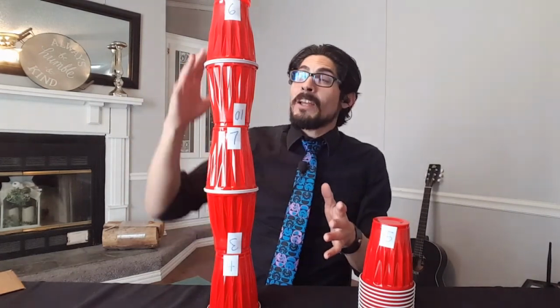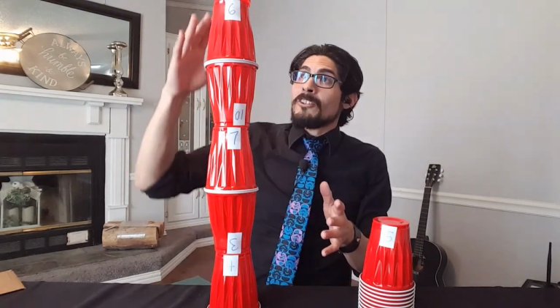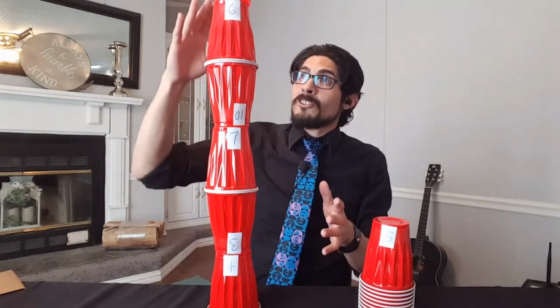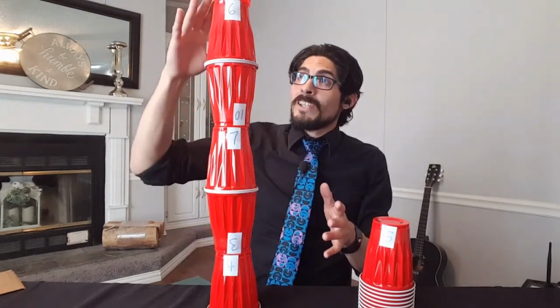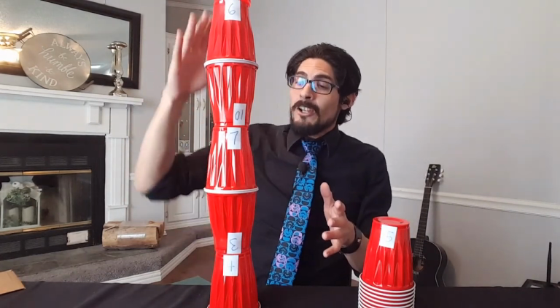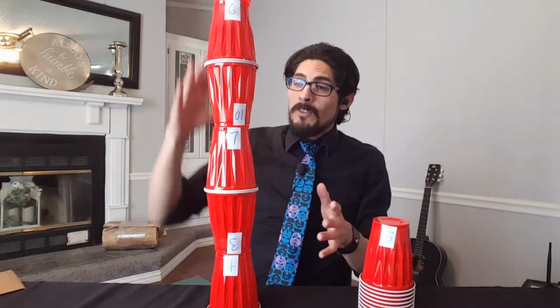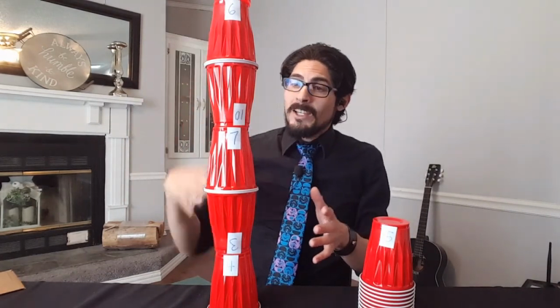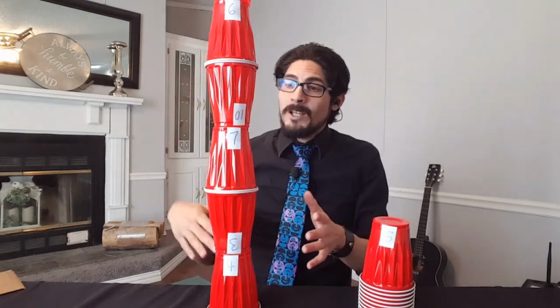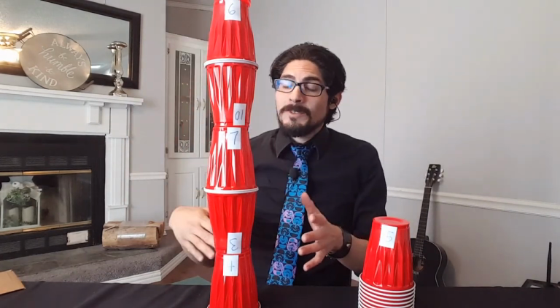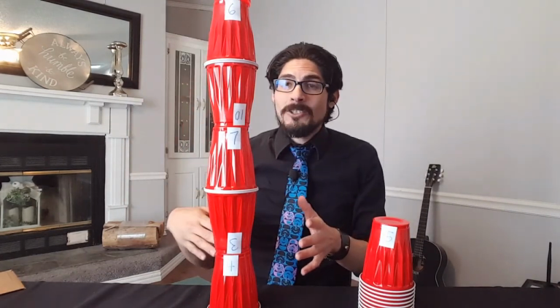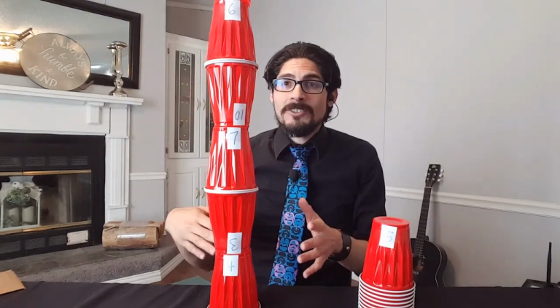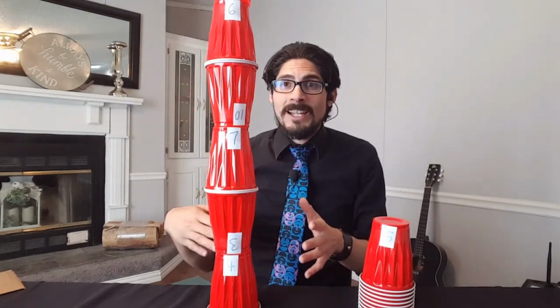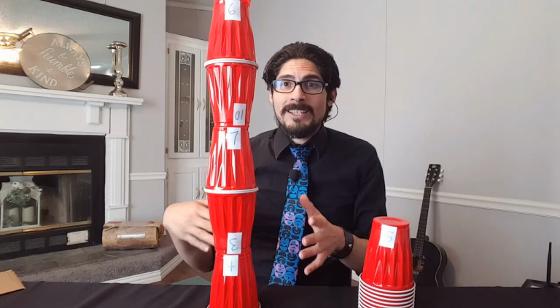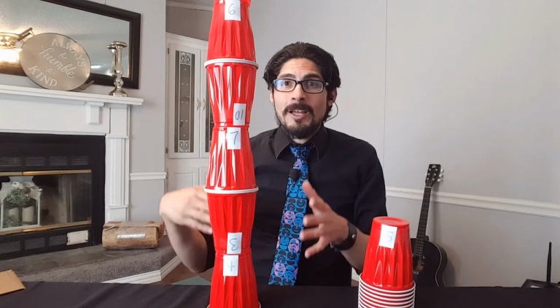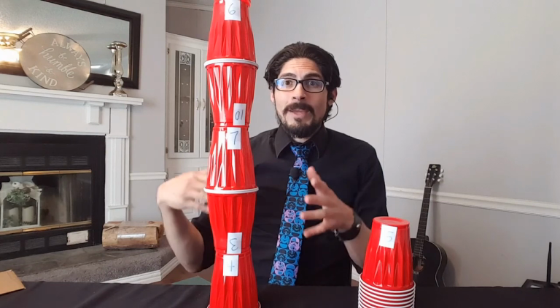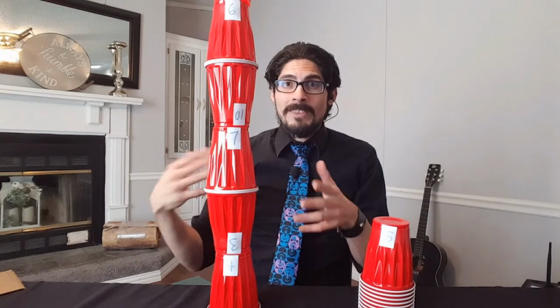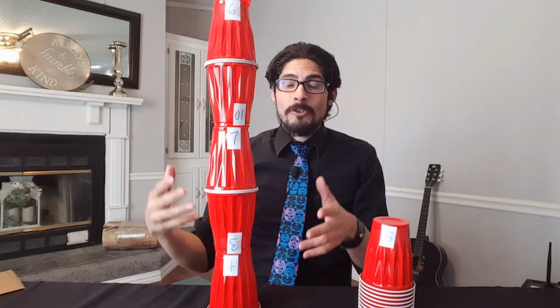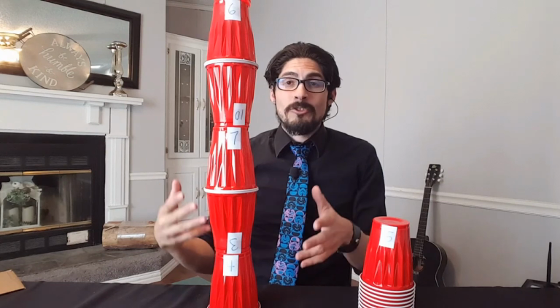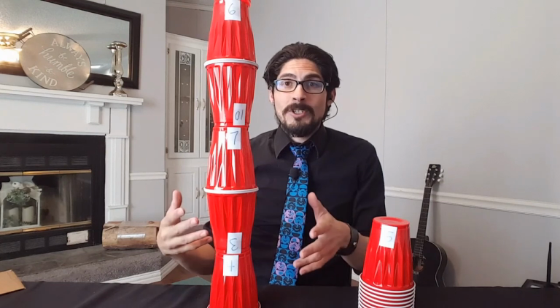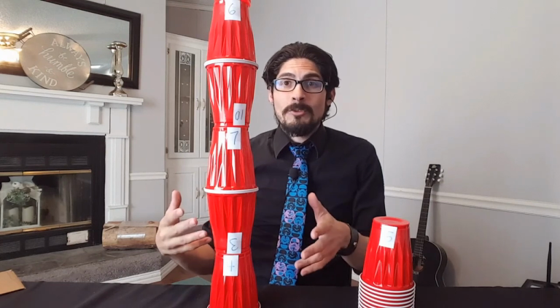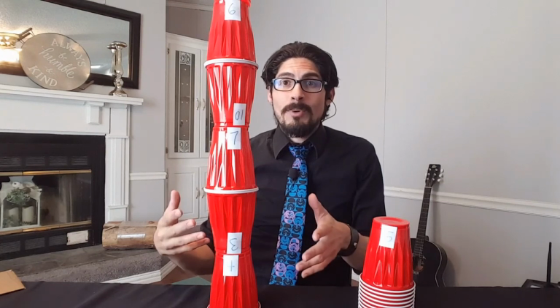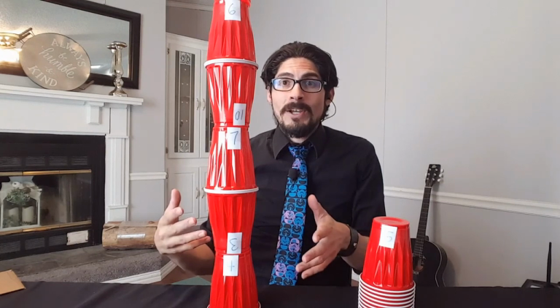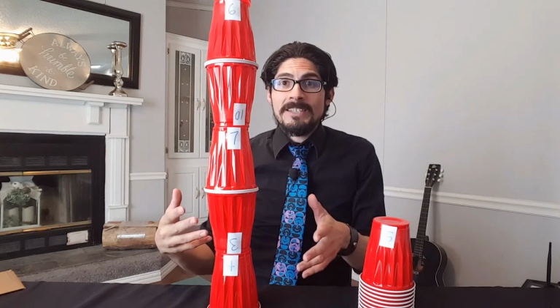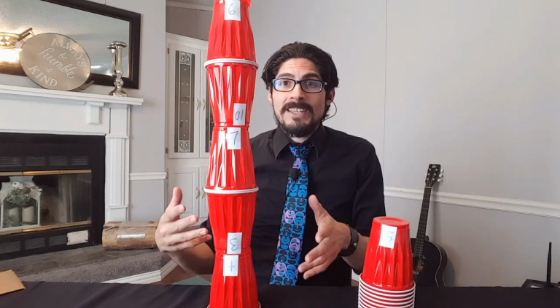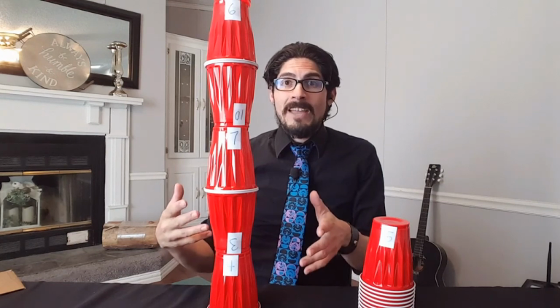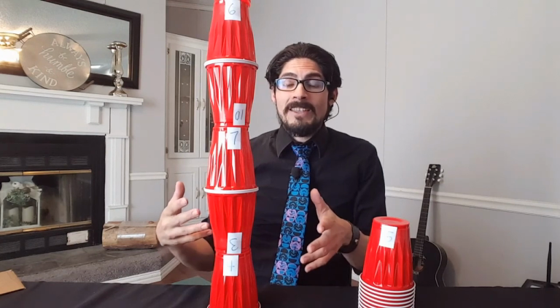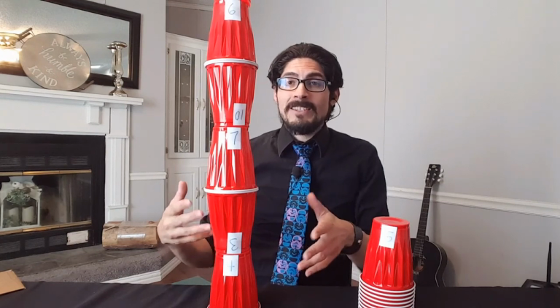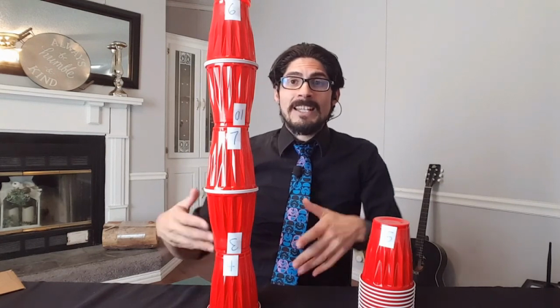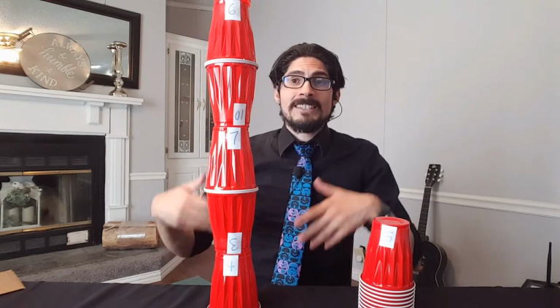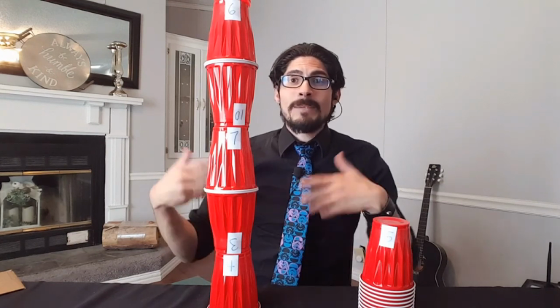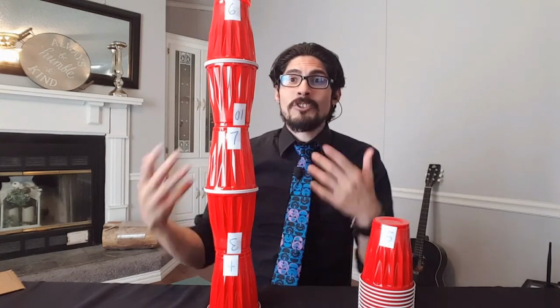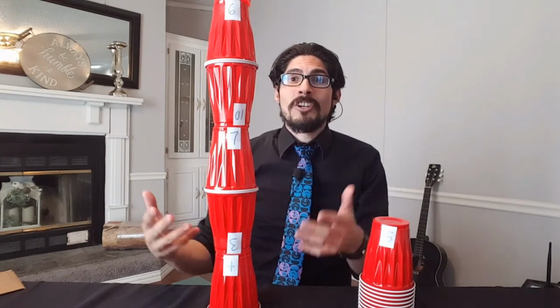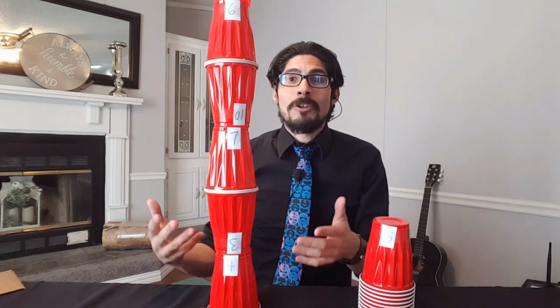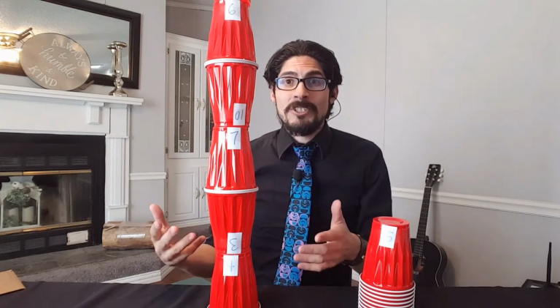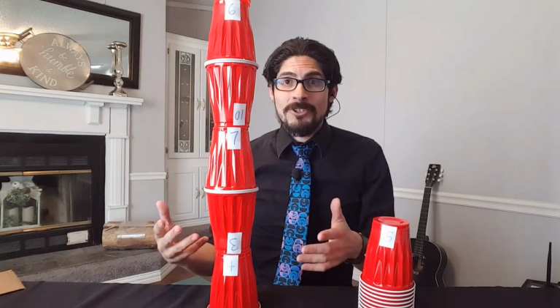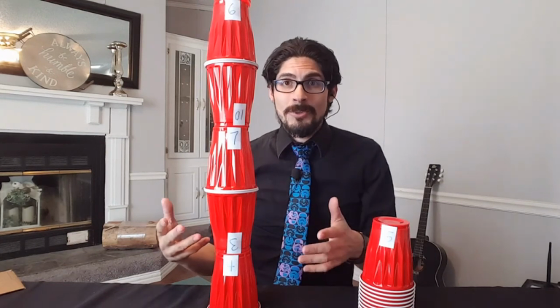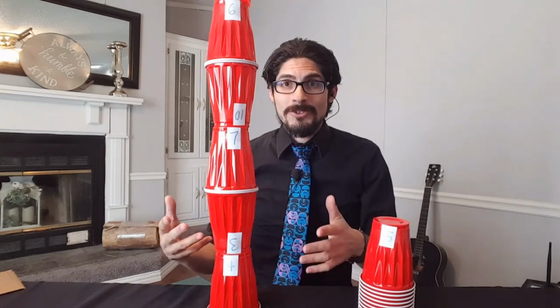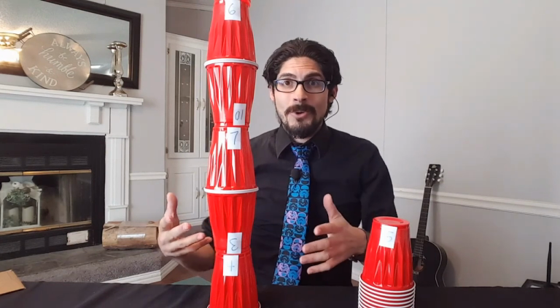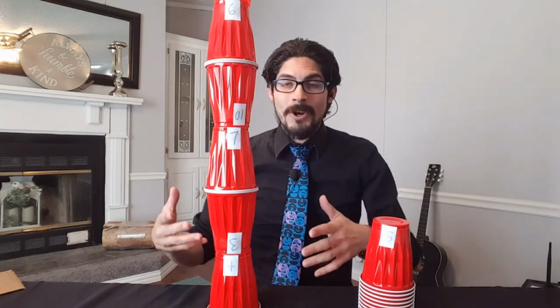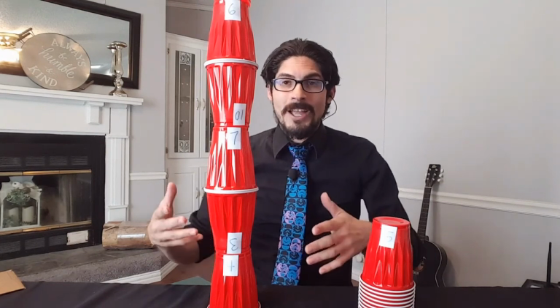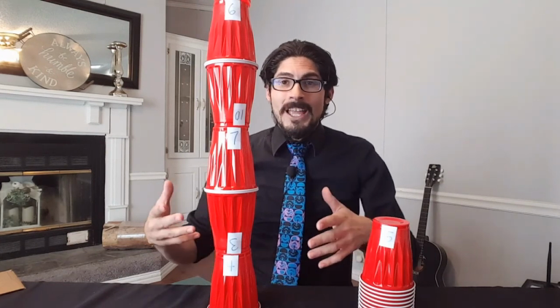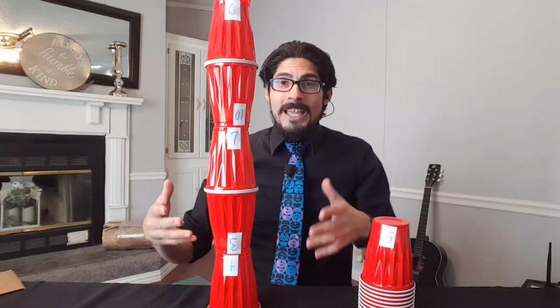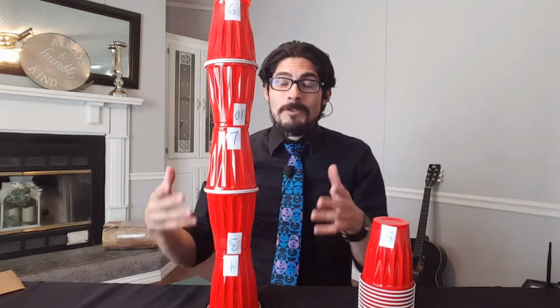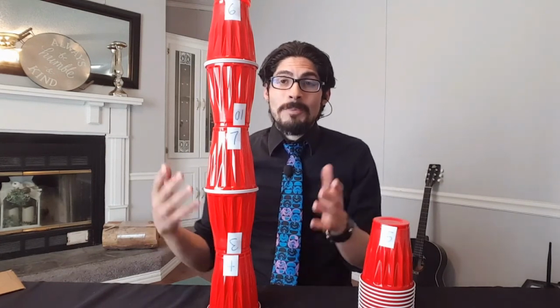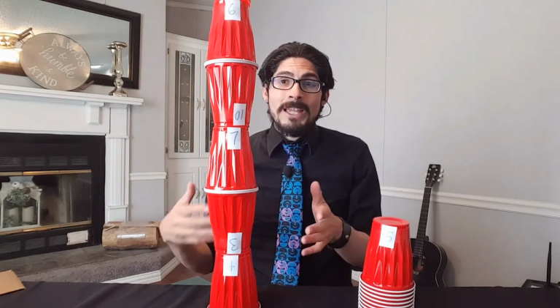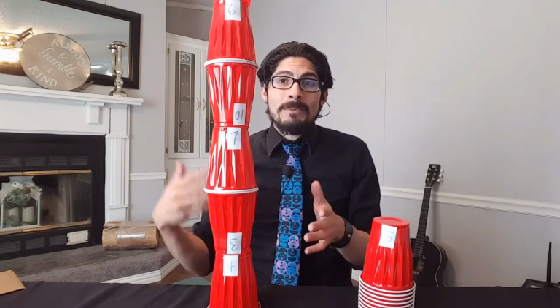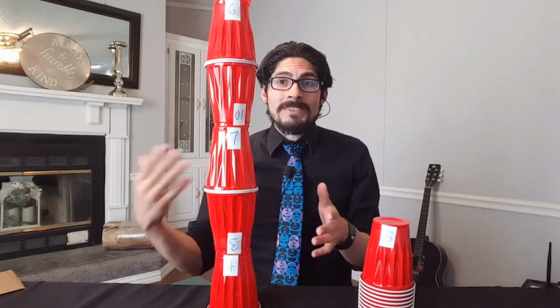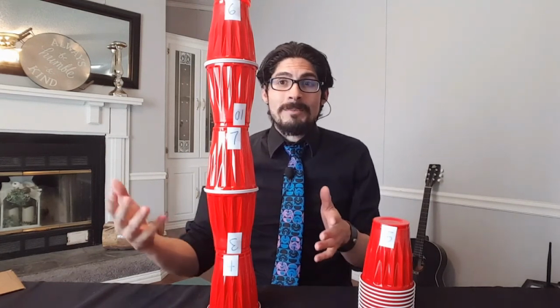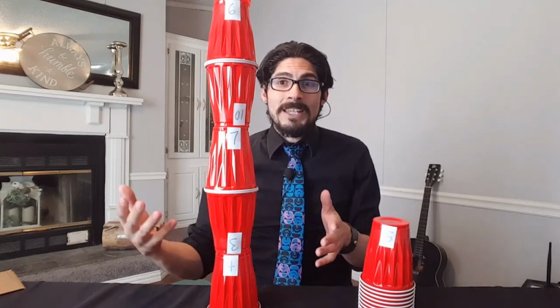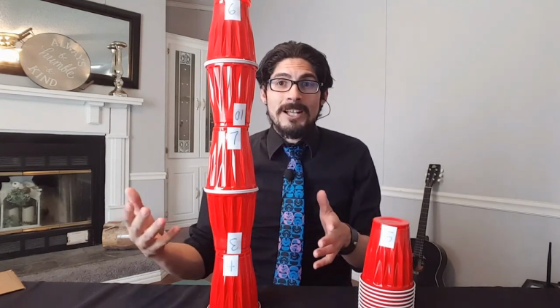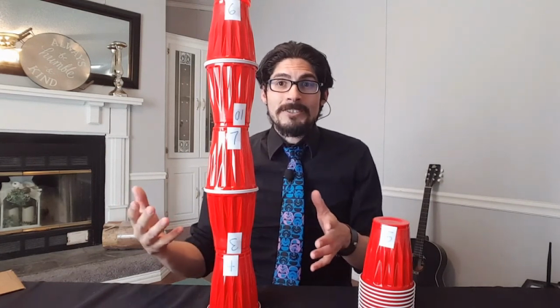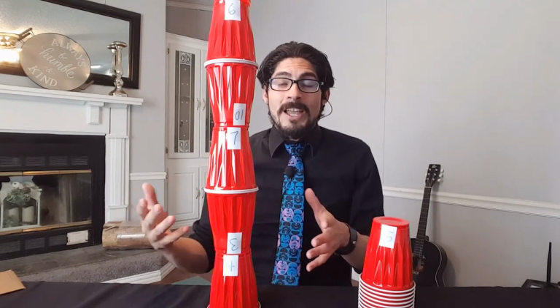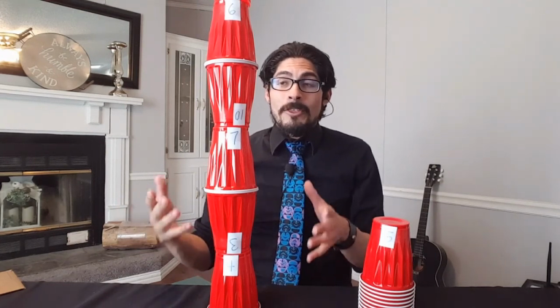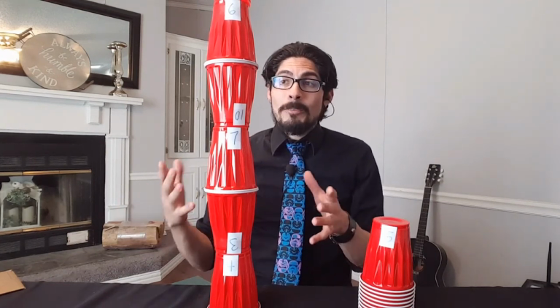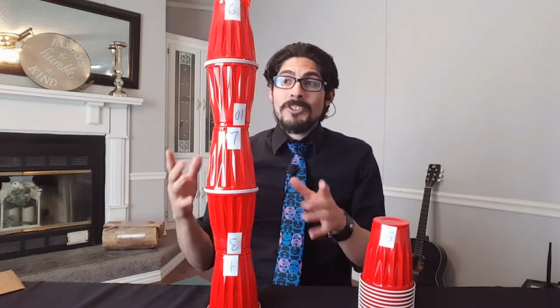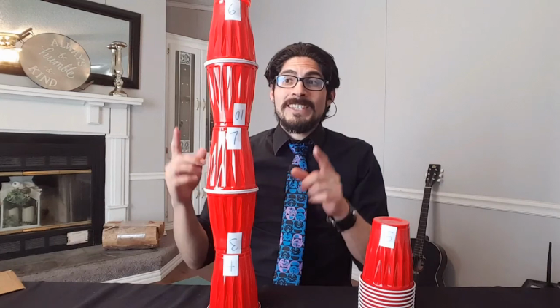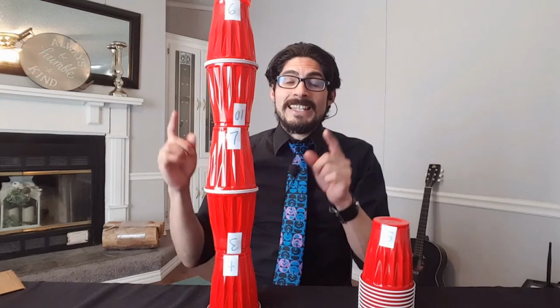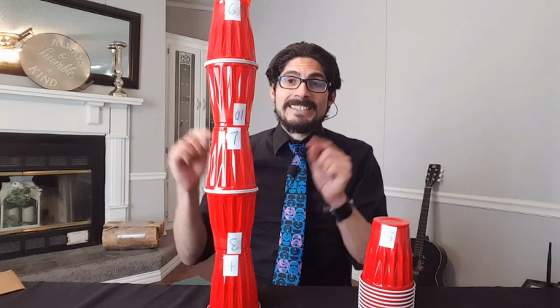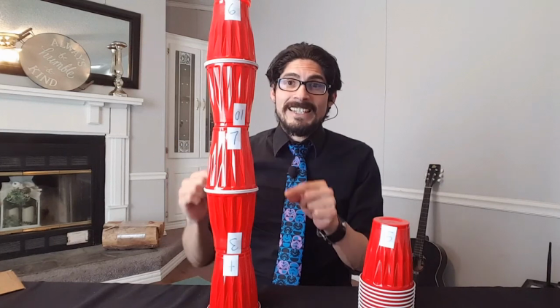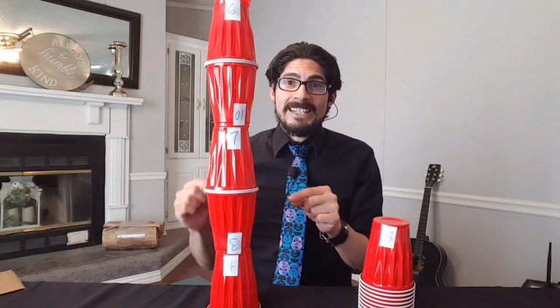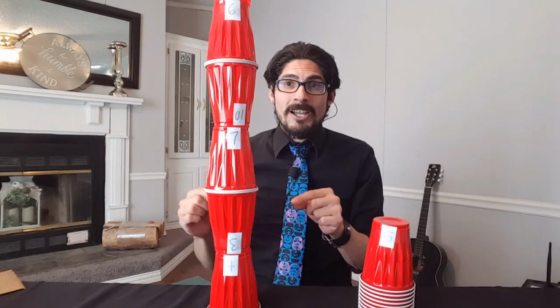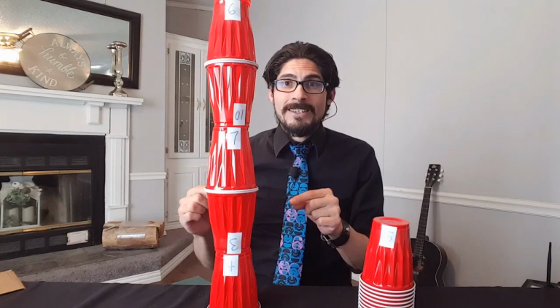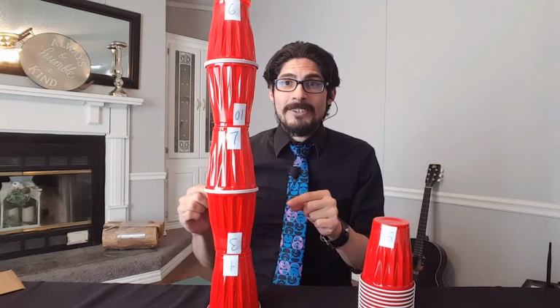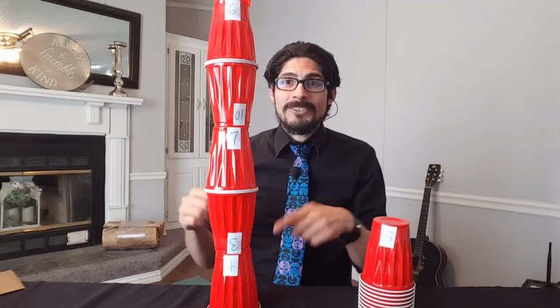If you're playing by yourself, just count all the cups that you stacked up — those will be your points. Then next time, try to beat your own score.